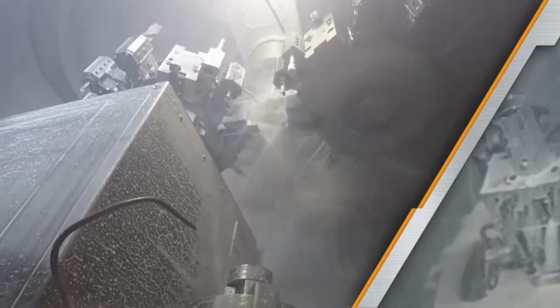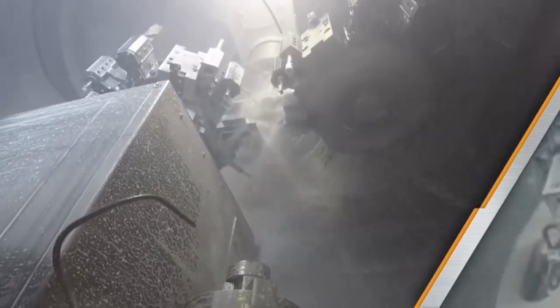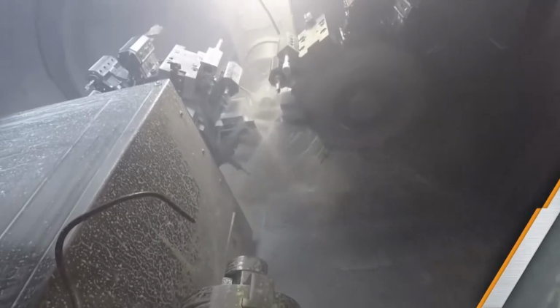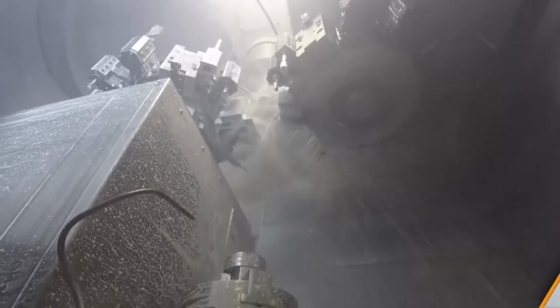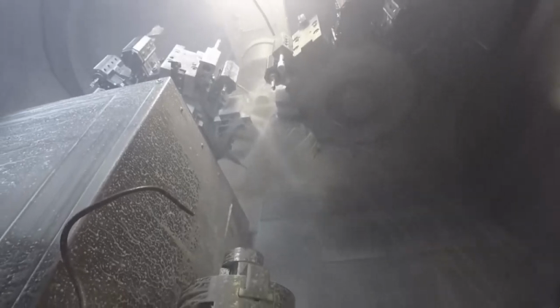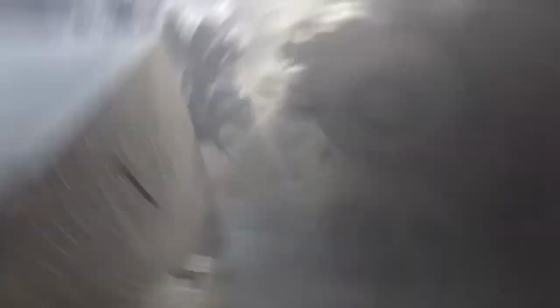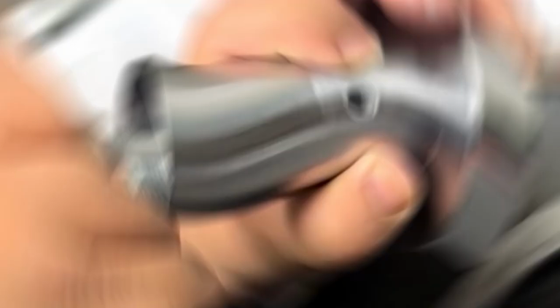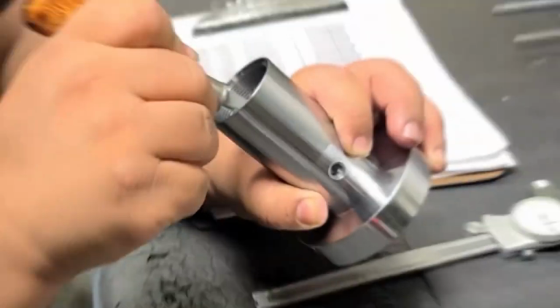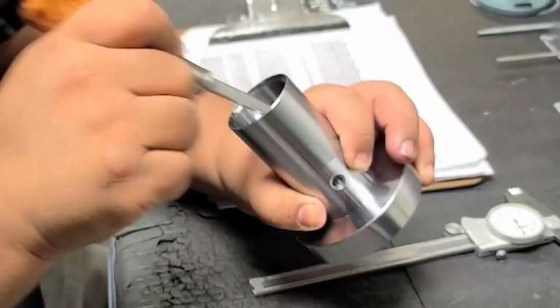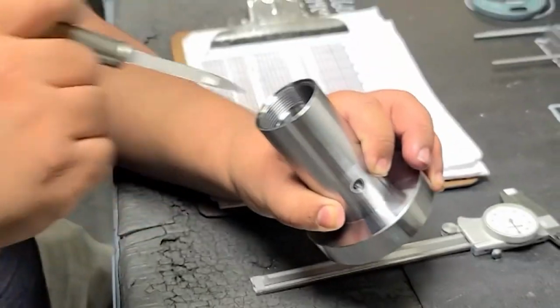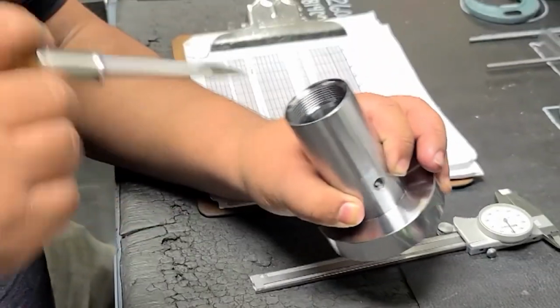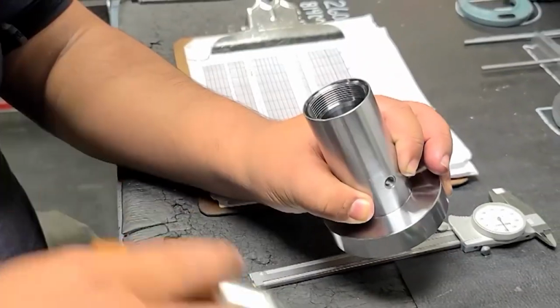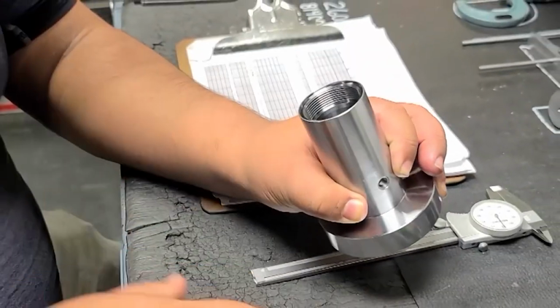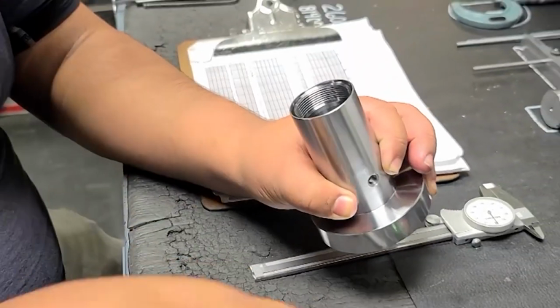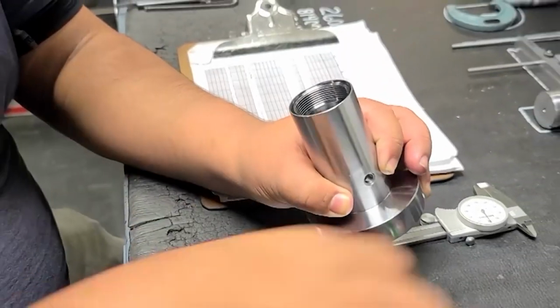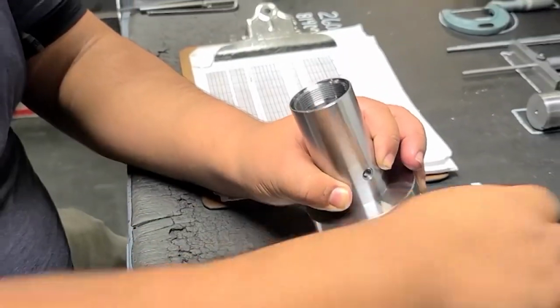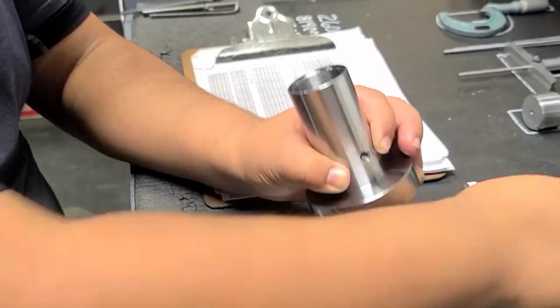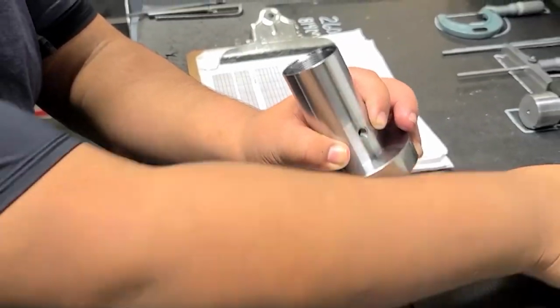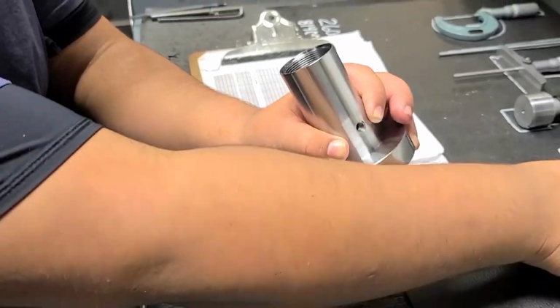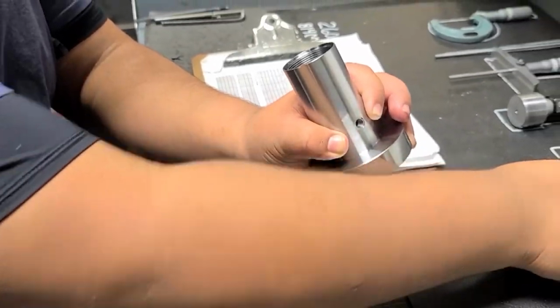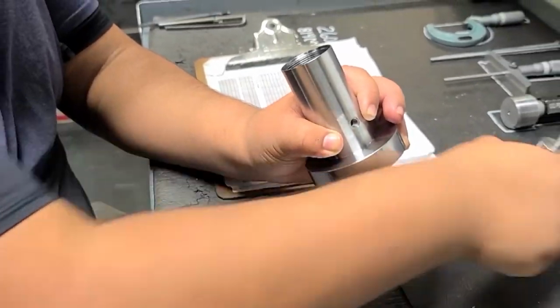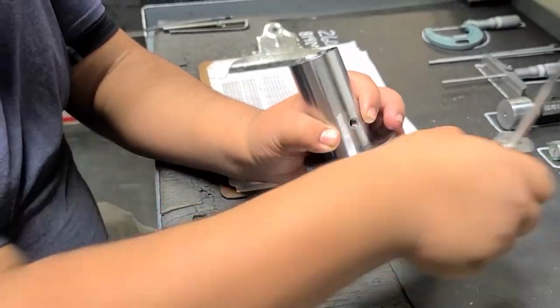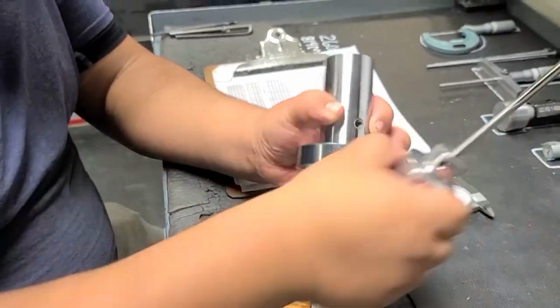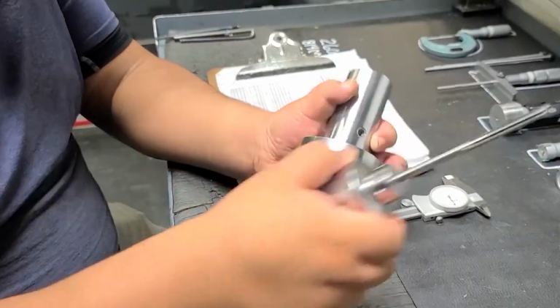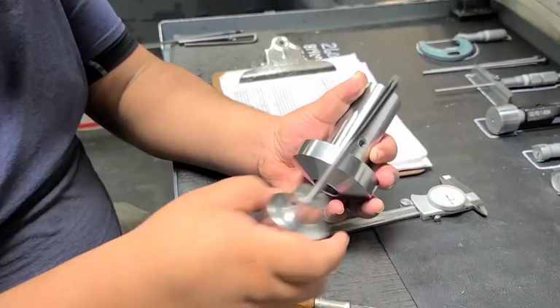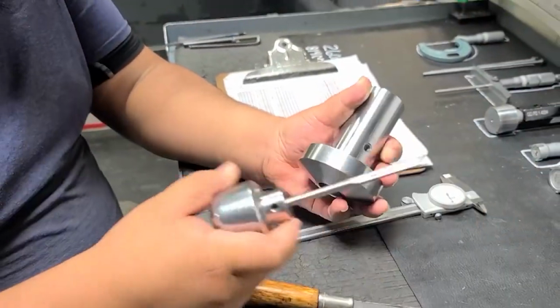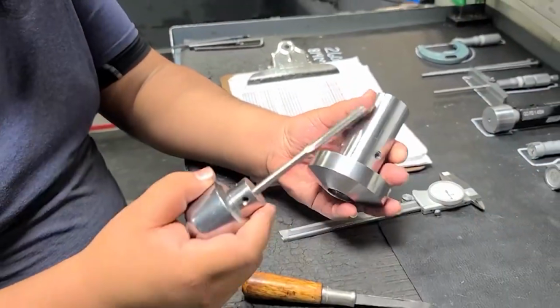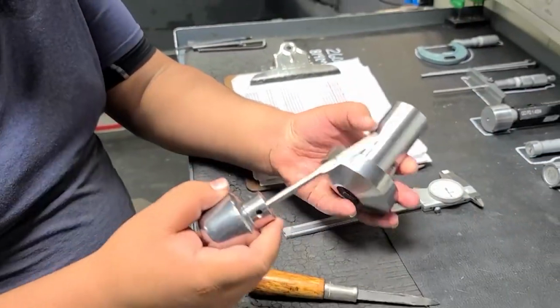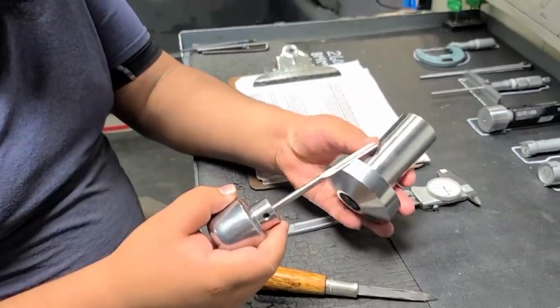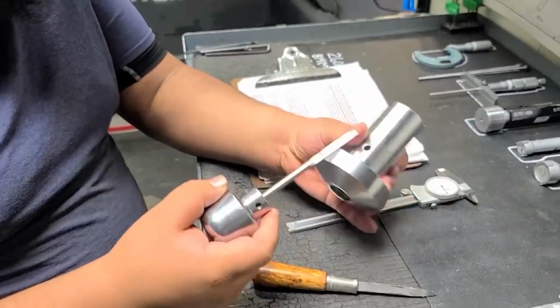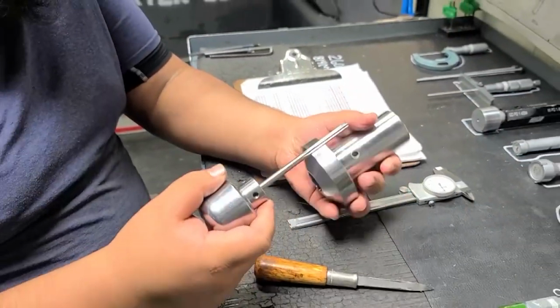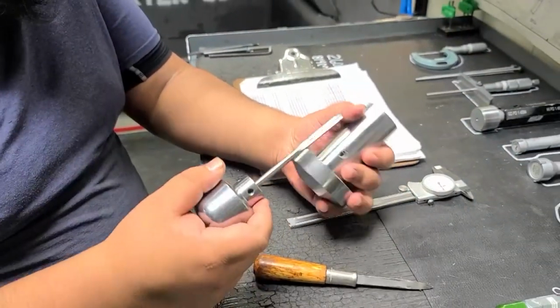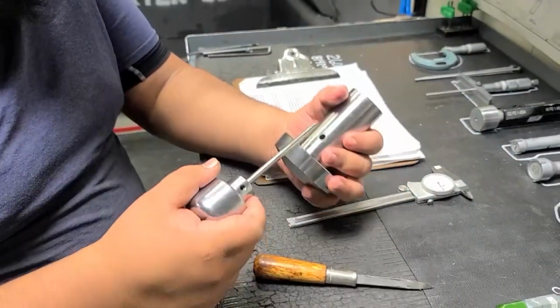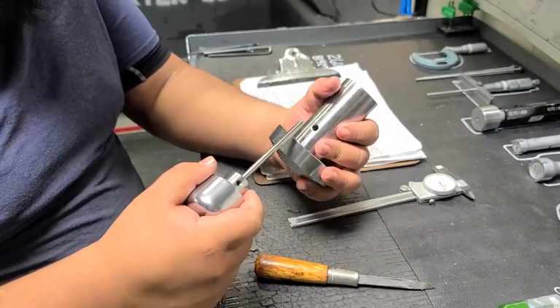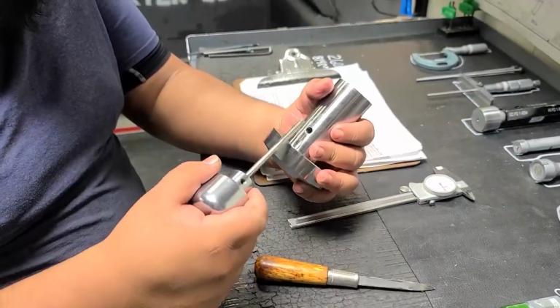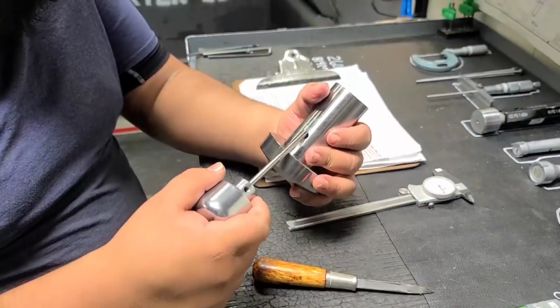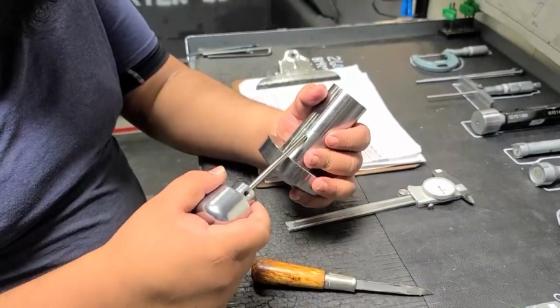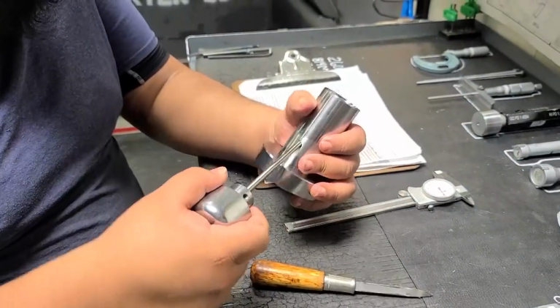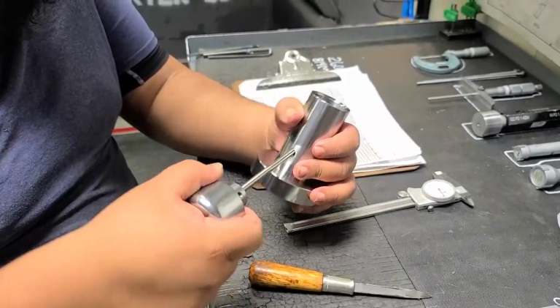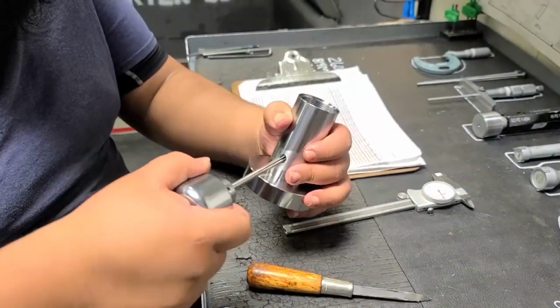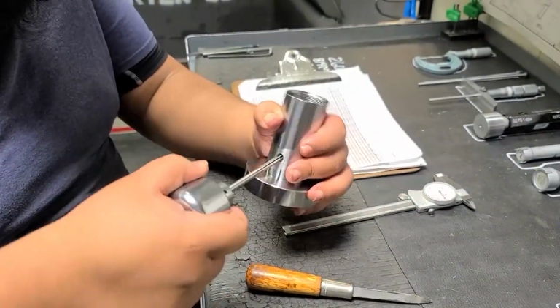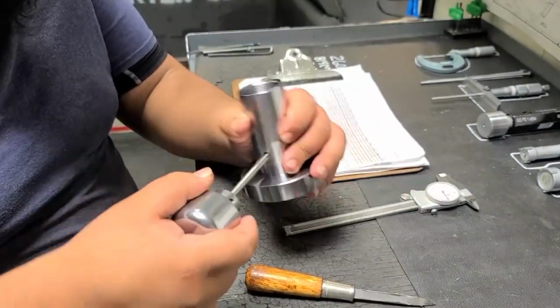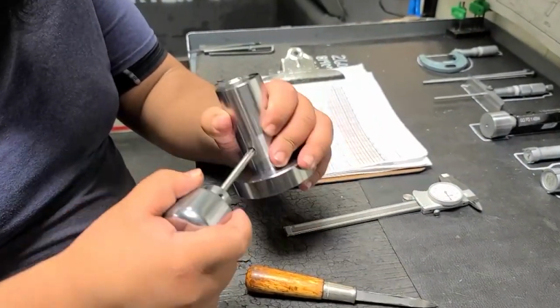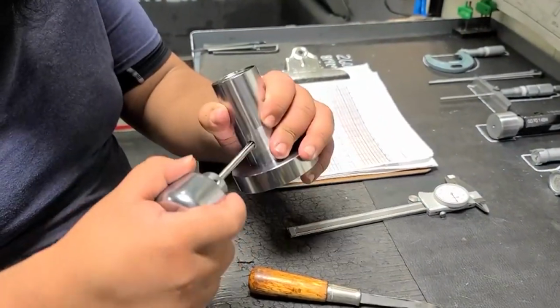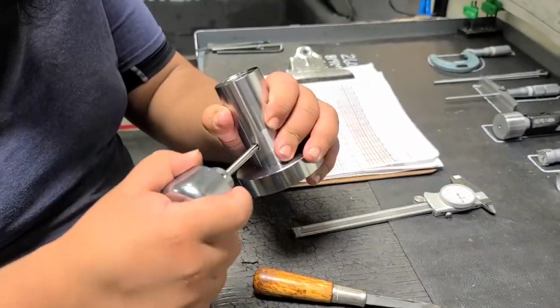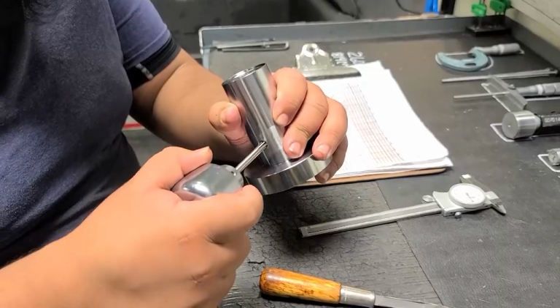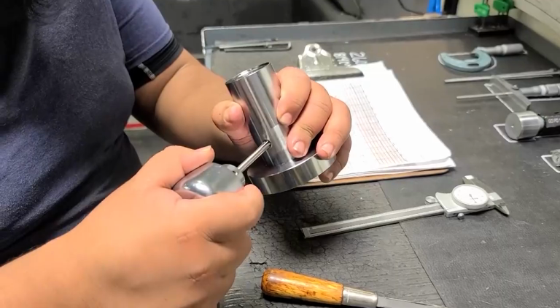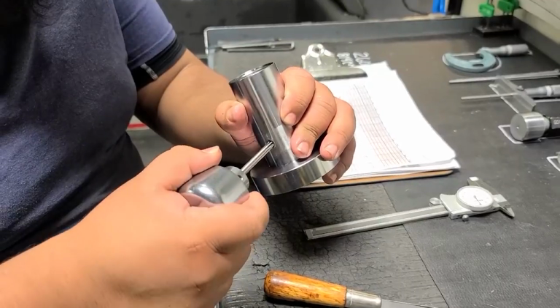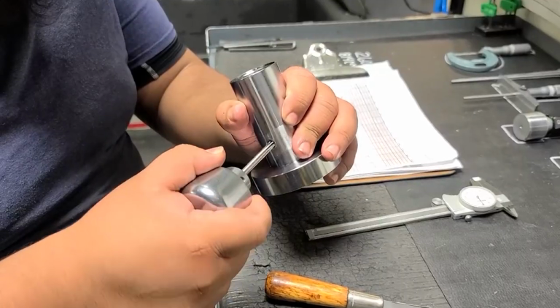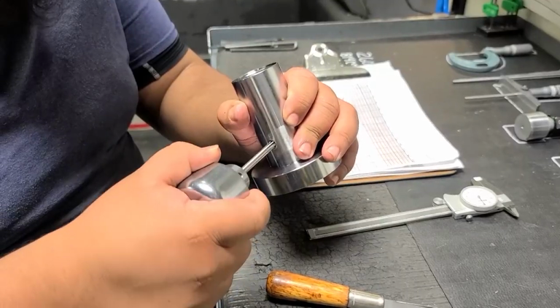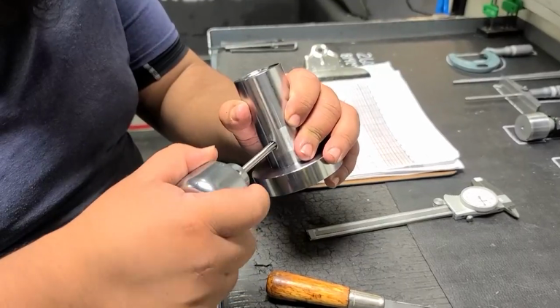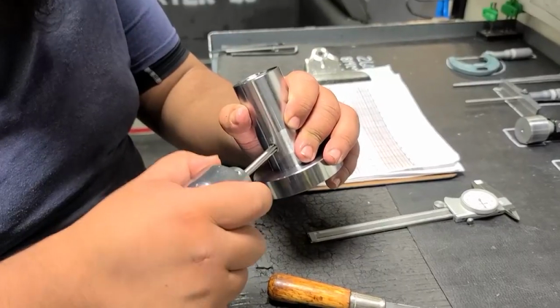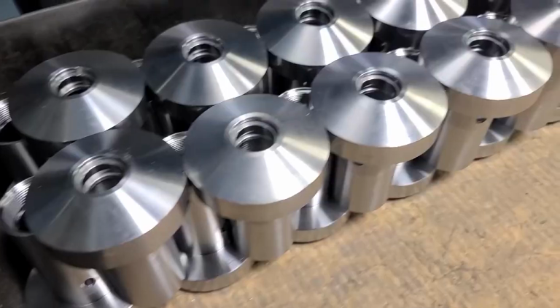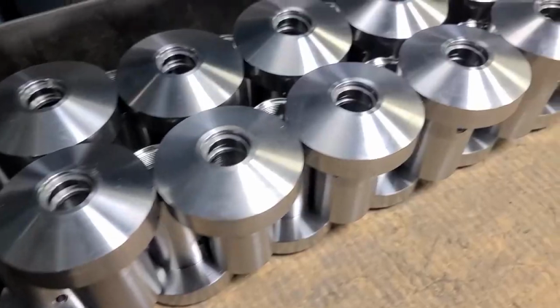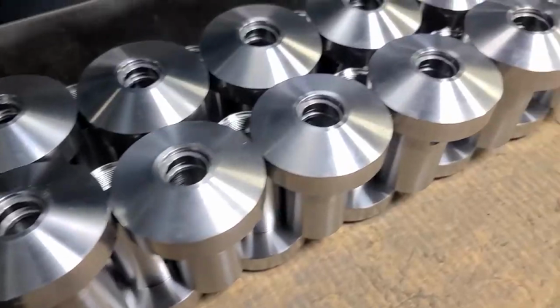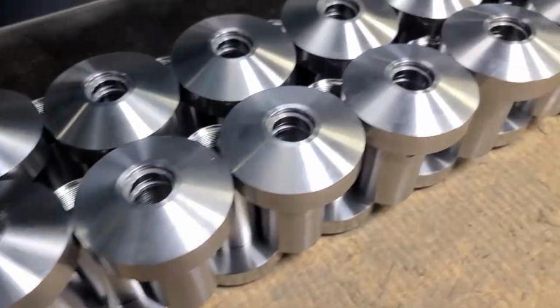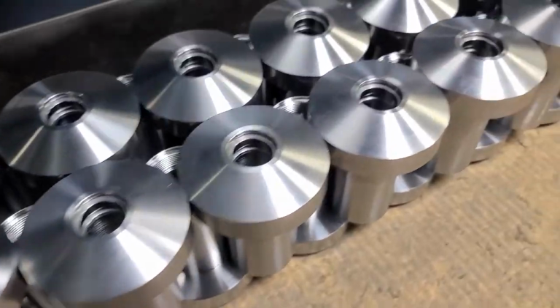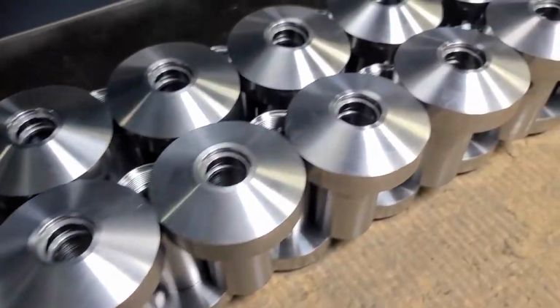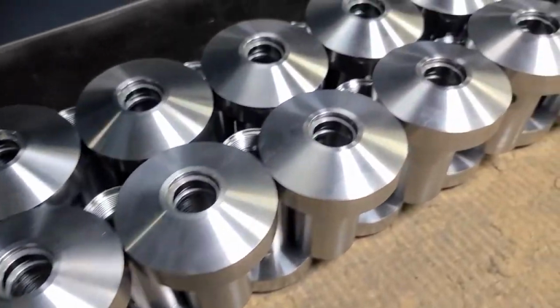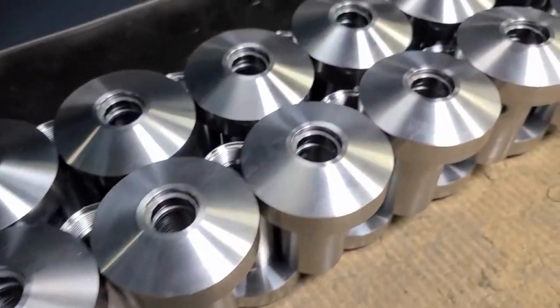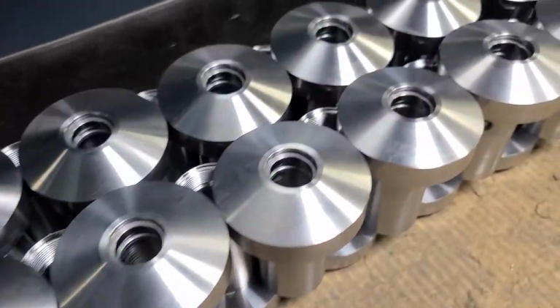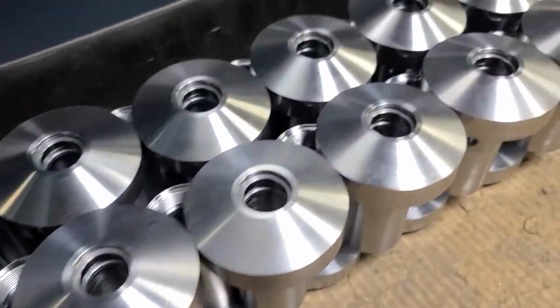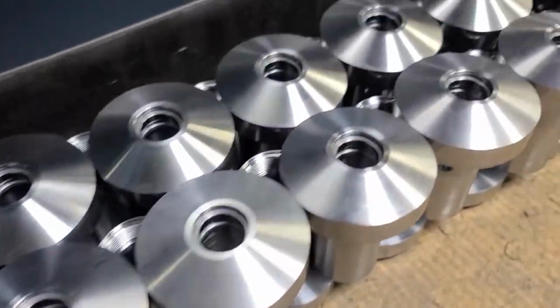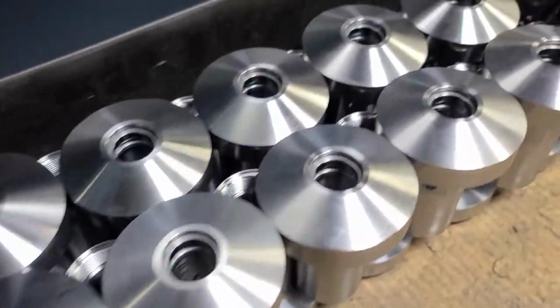Once this process is complete, the machine operator checks and measures the piece by hand to ensure its precision and quality.